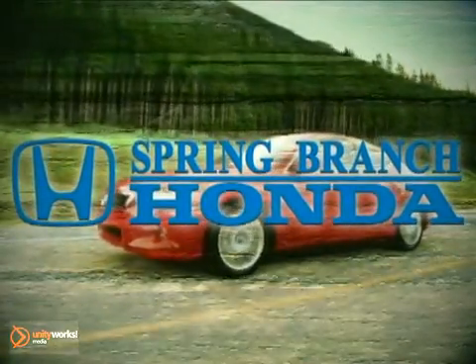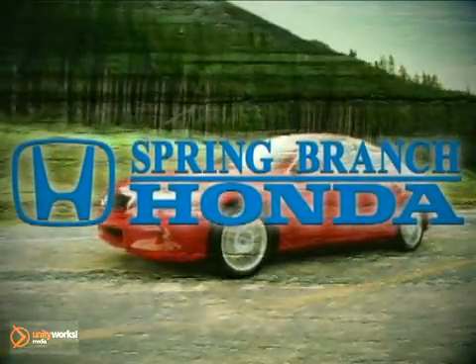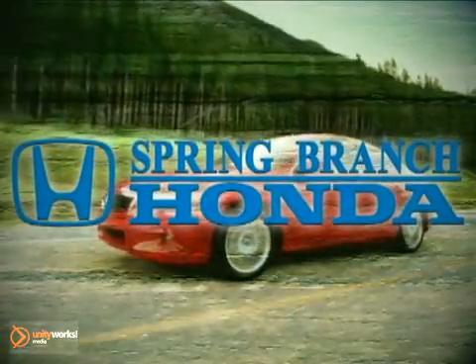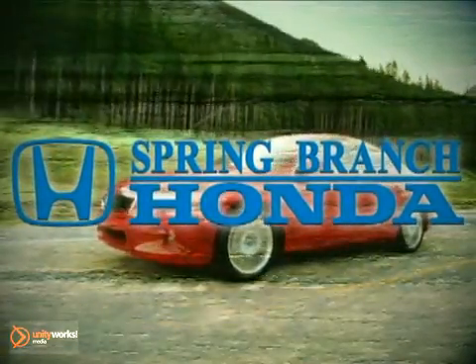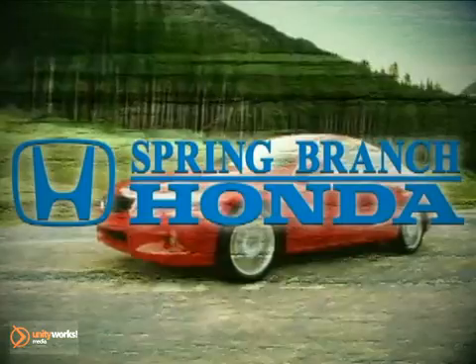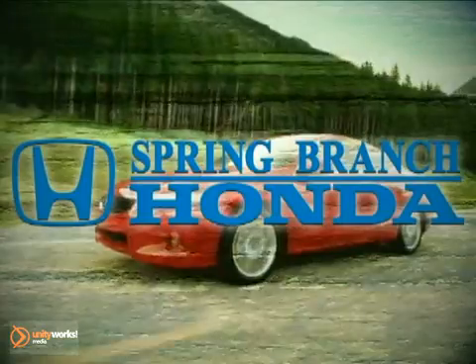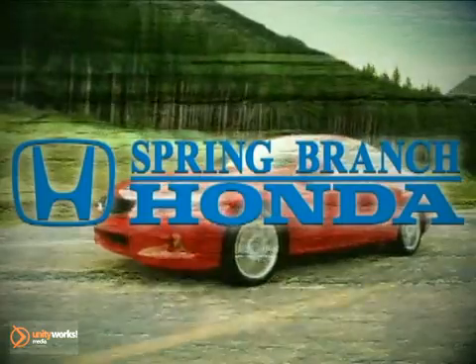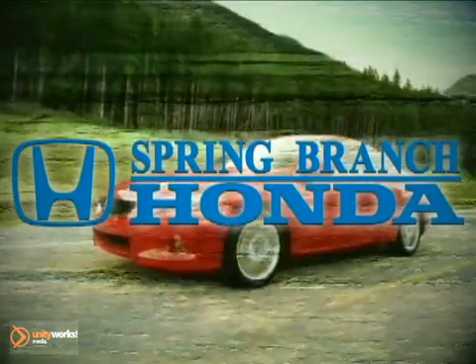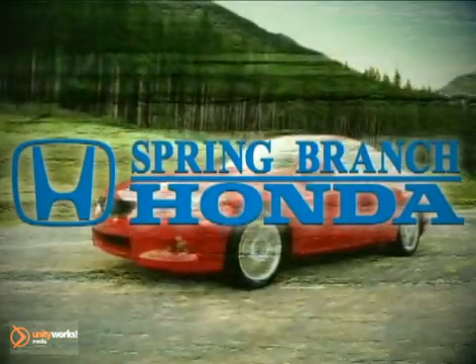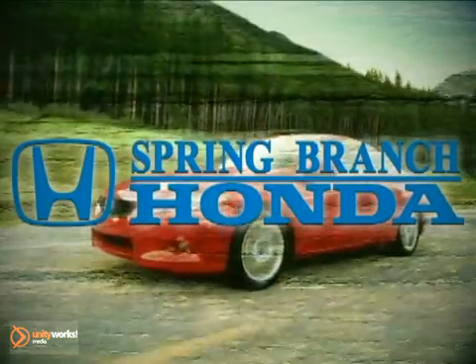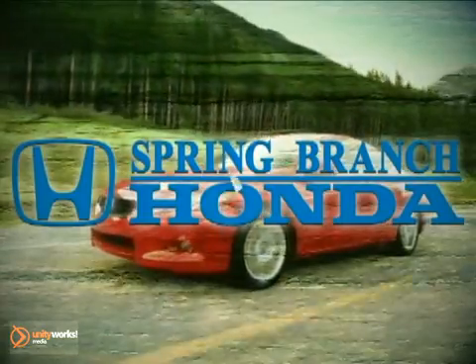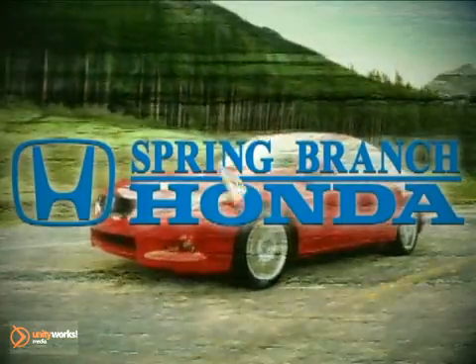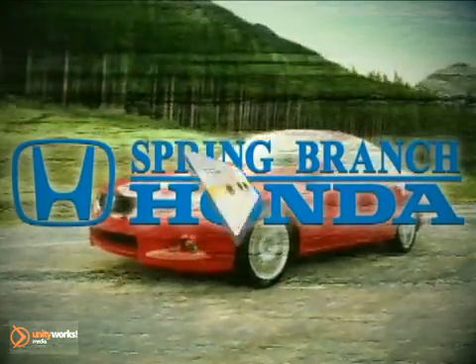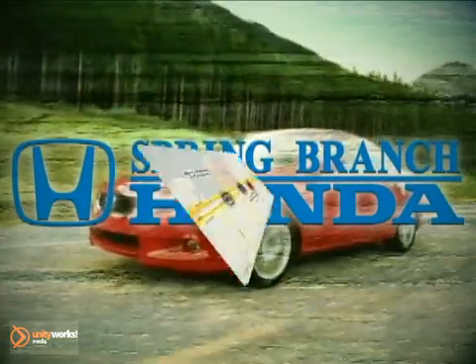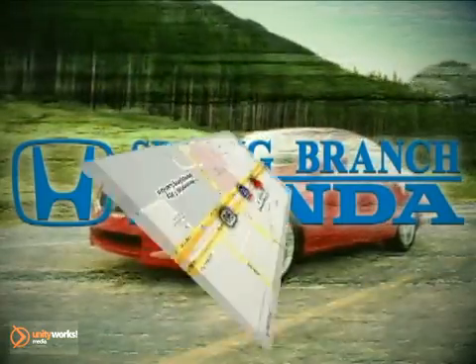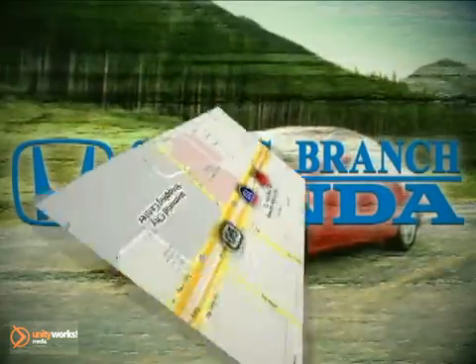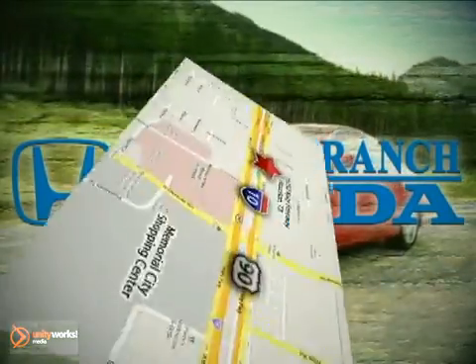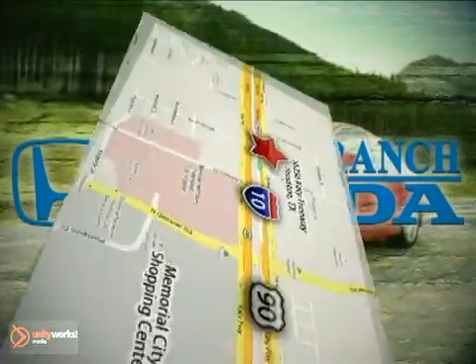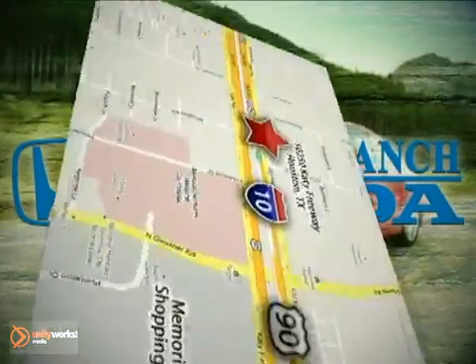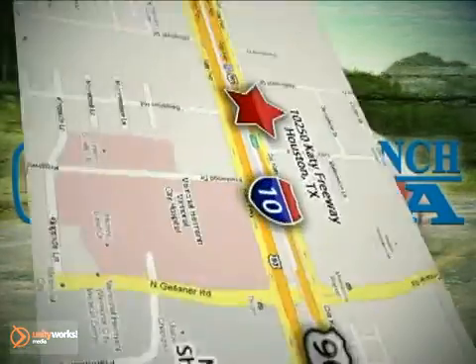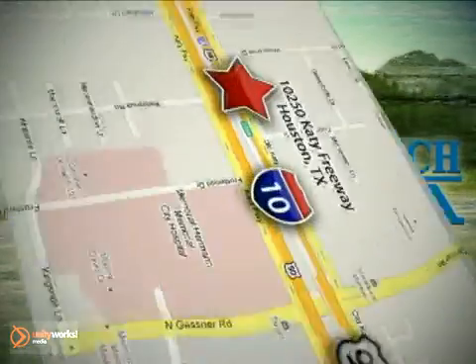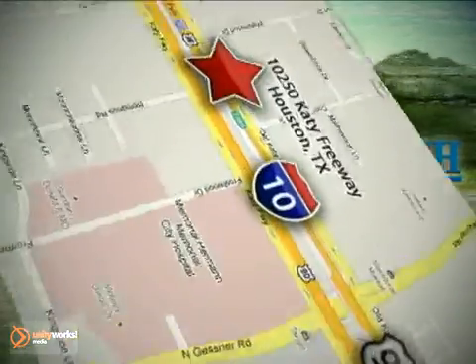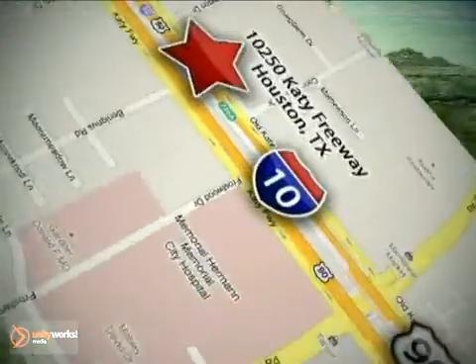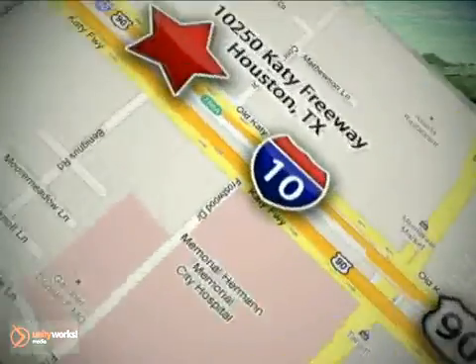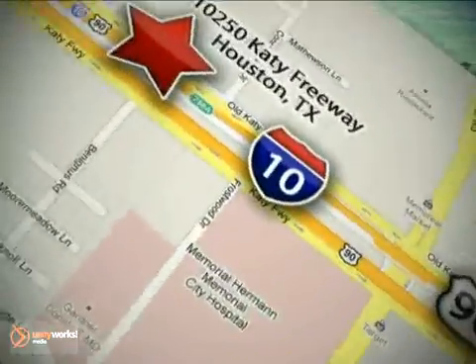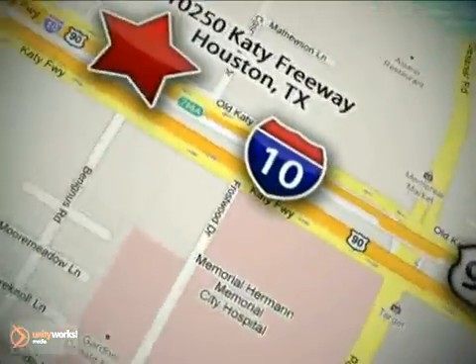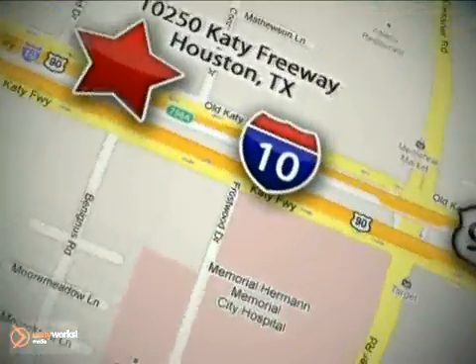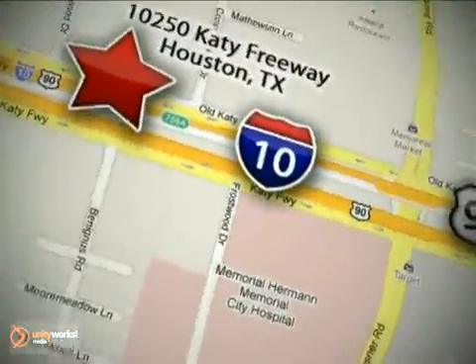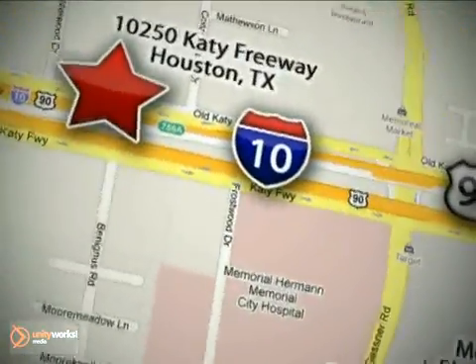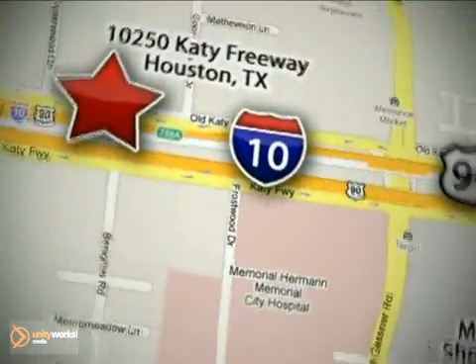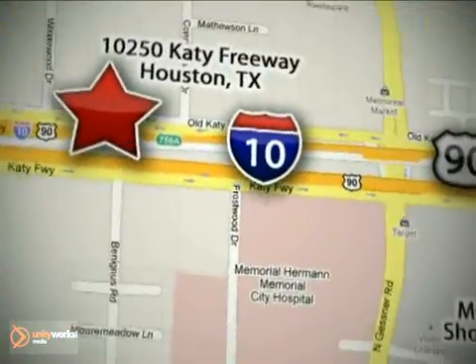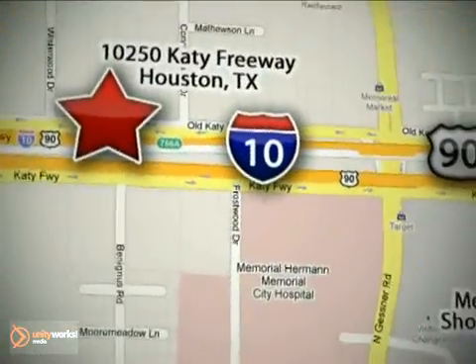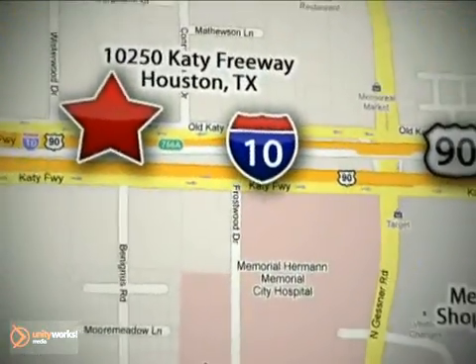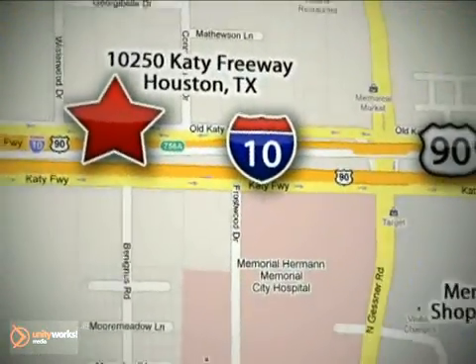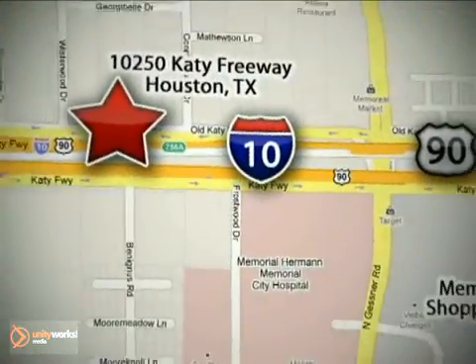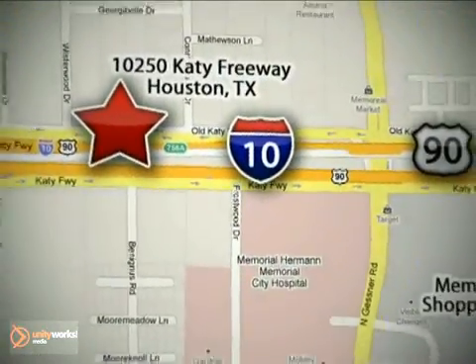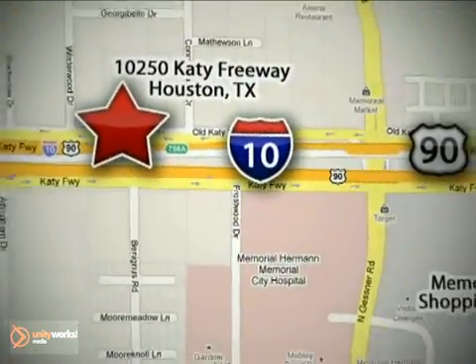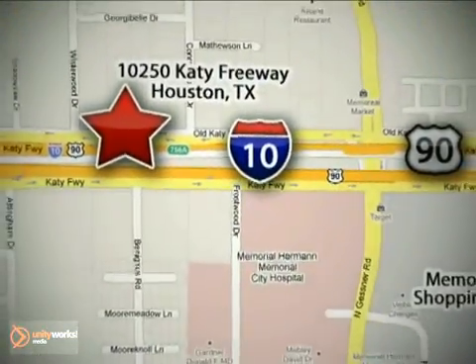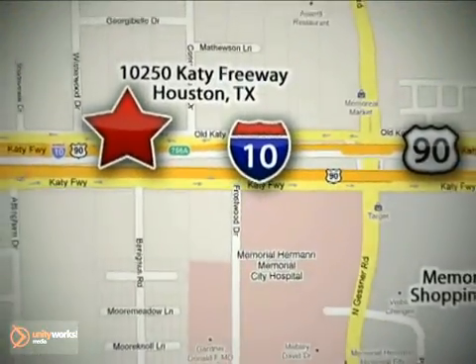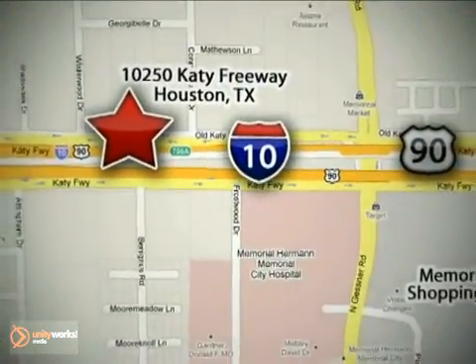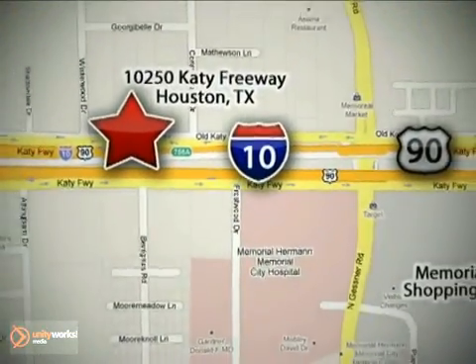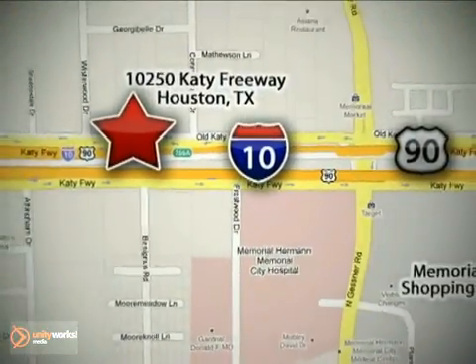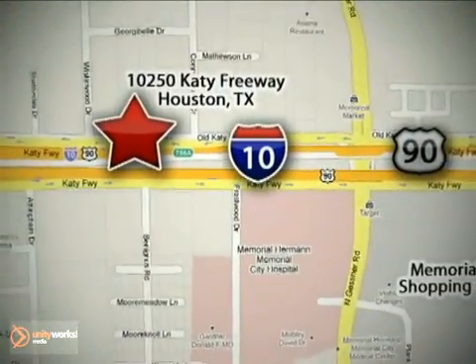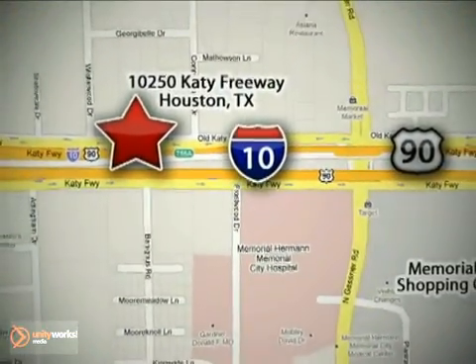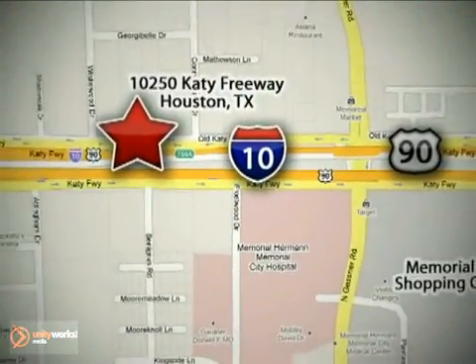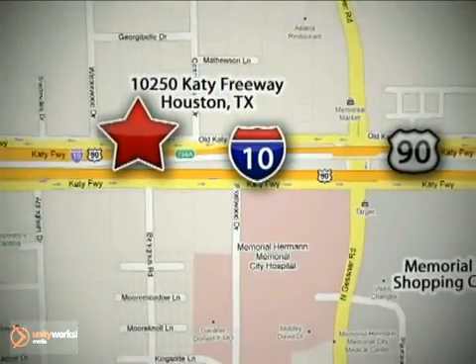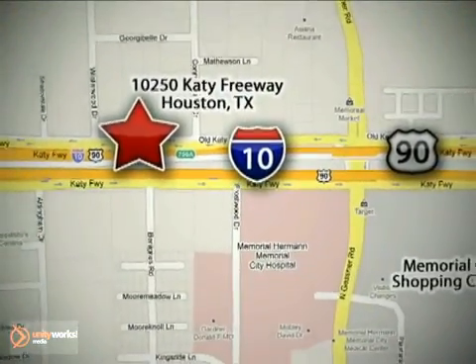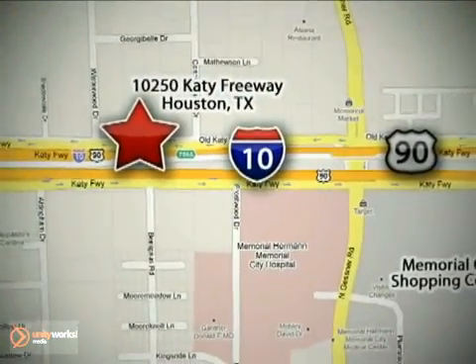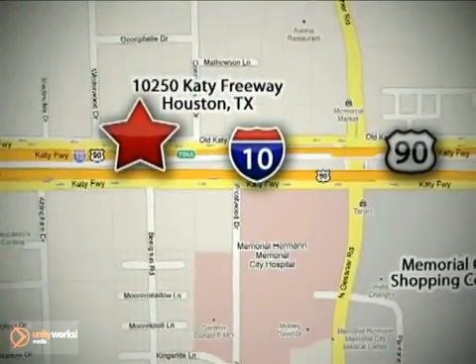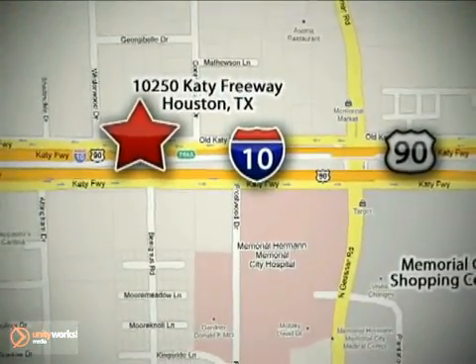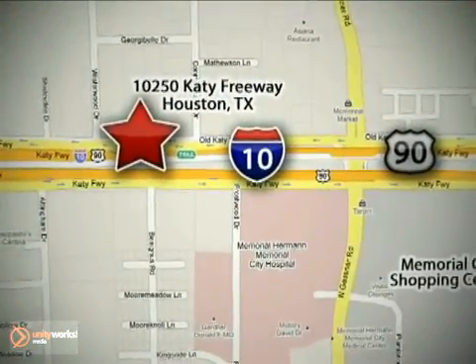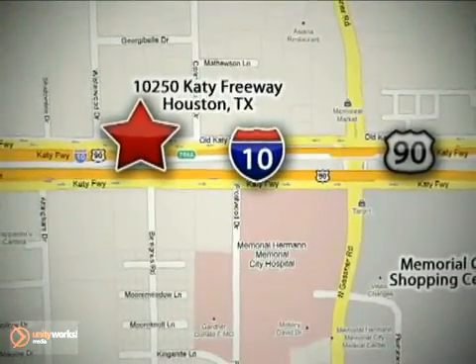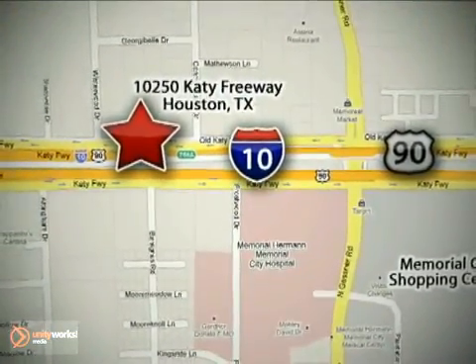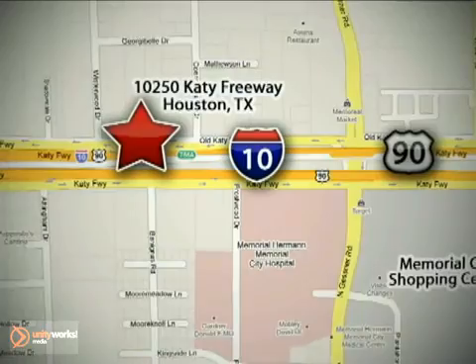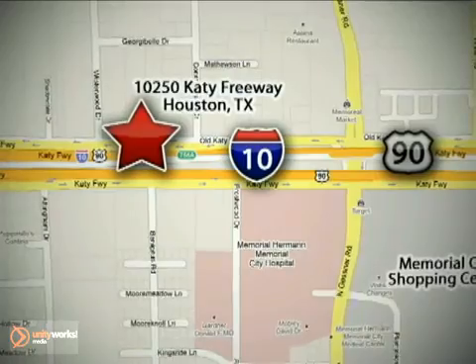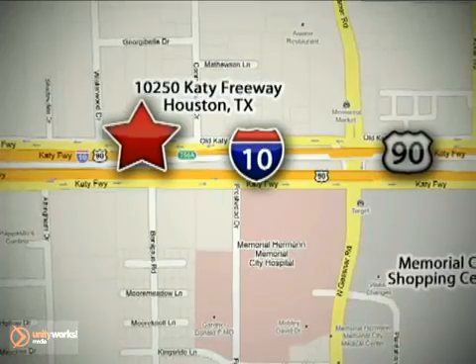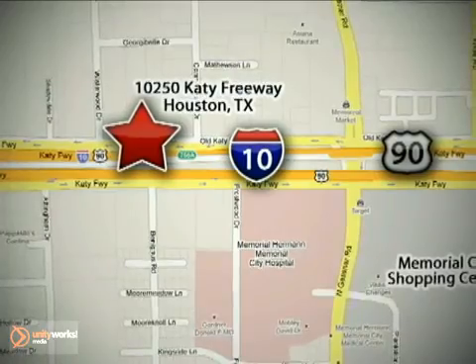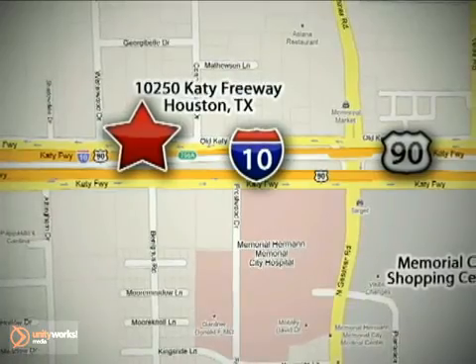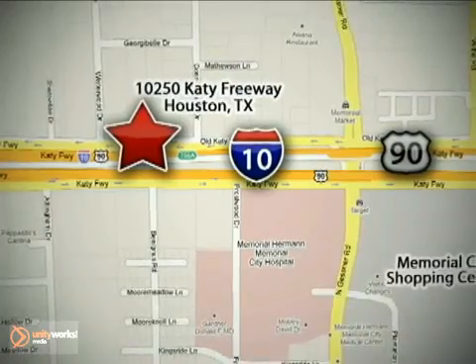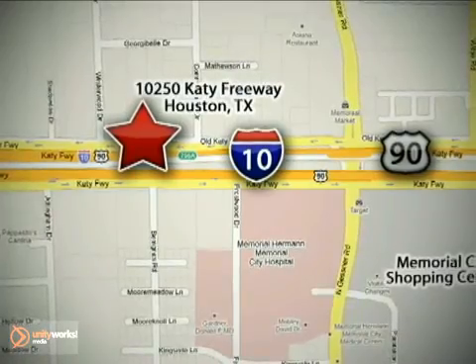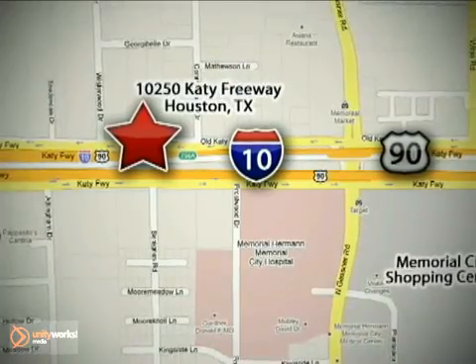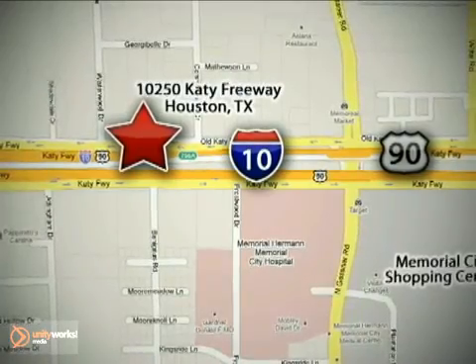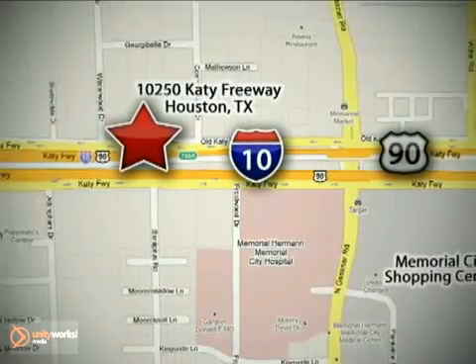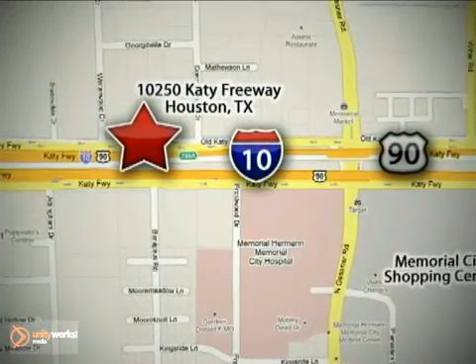We're here to help. Spring Branch Honda at I-10 West and Kessner, or on the web at springbranchhonda.com.